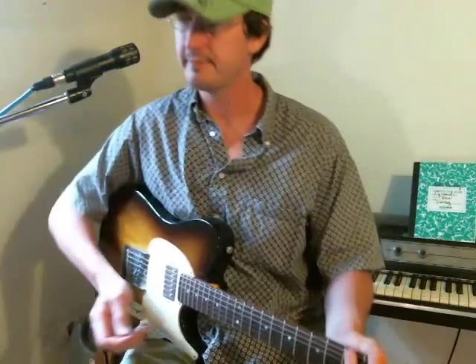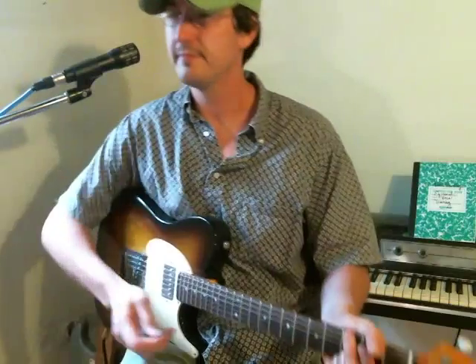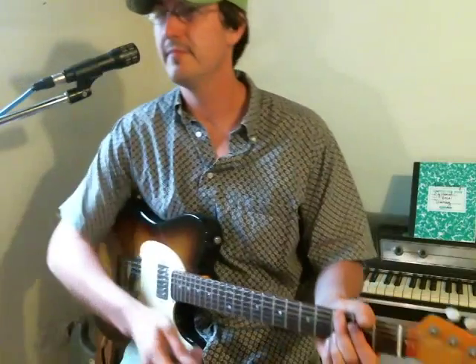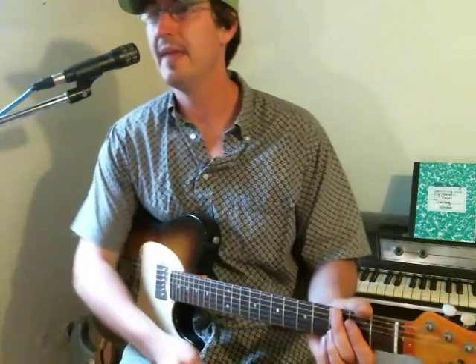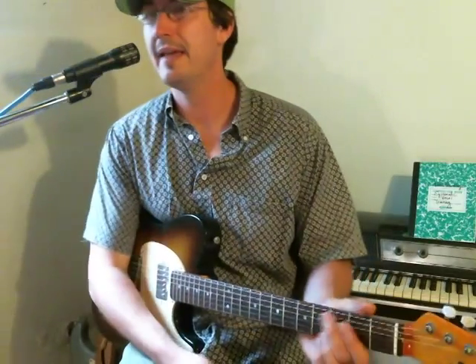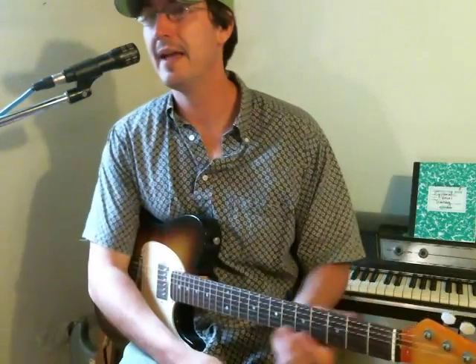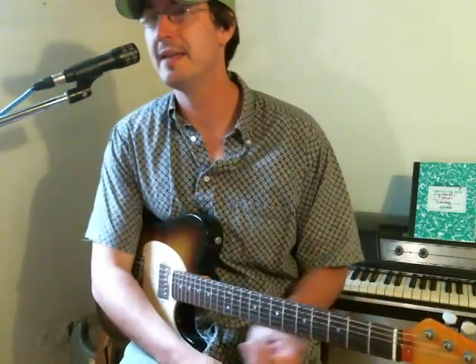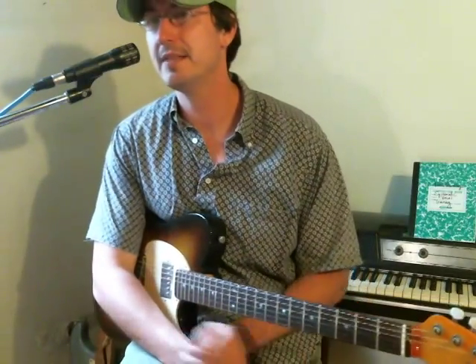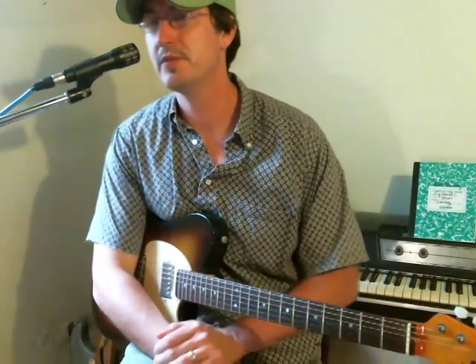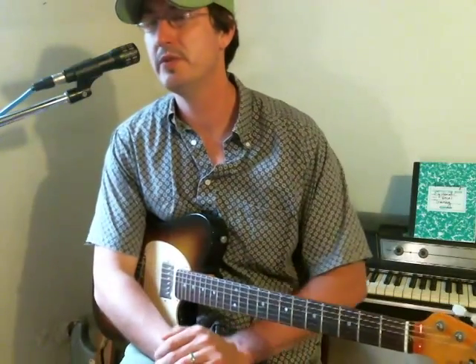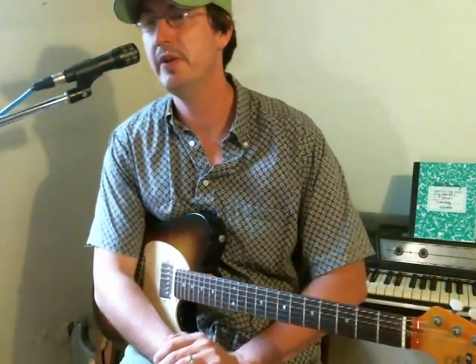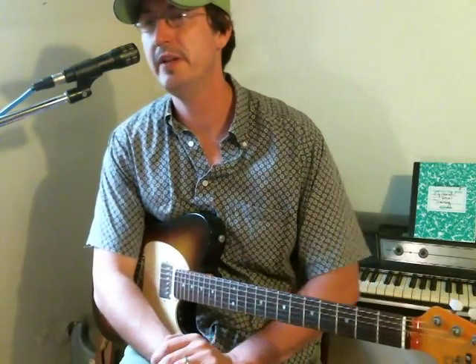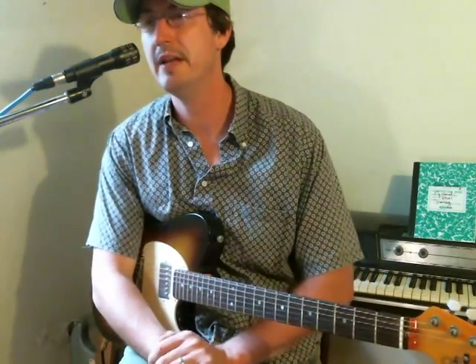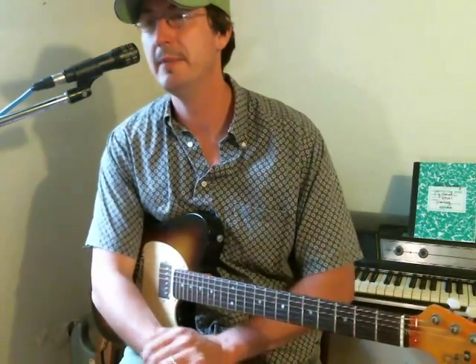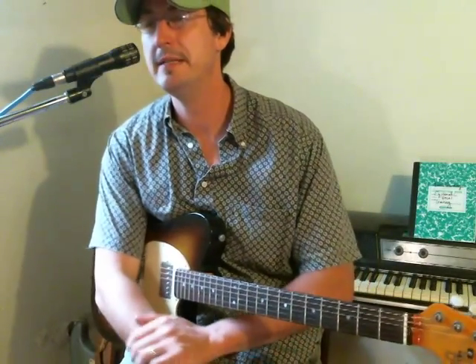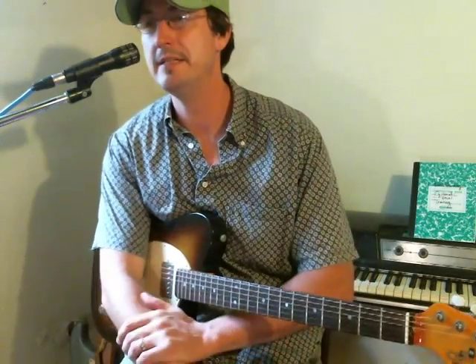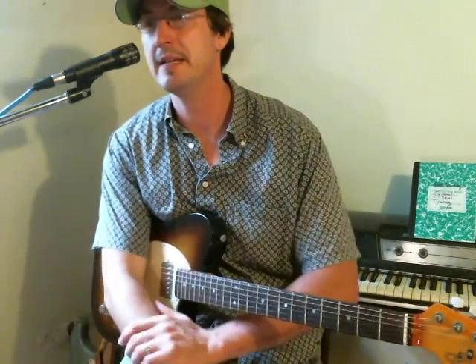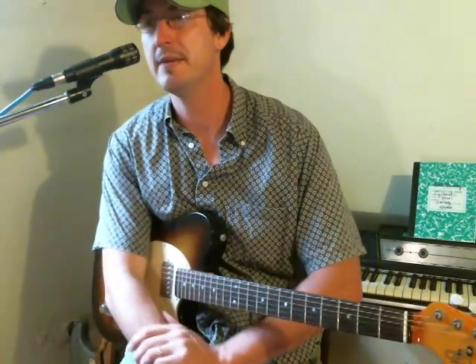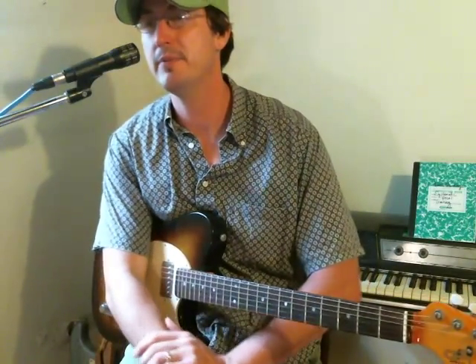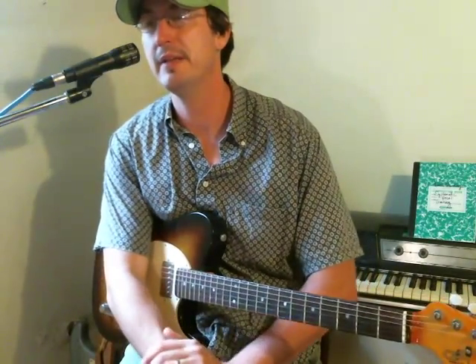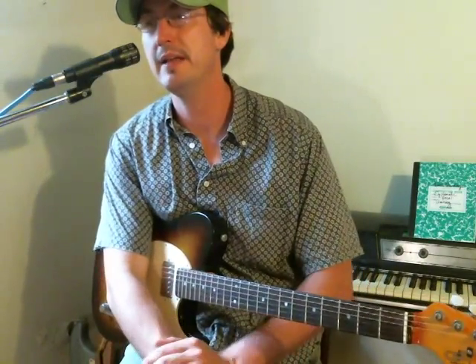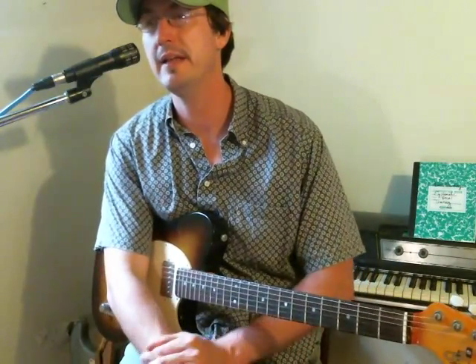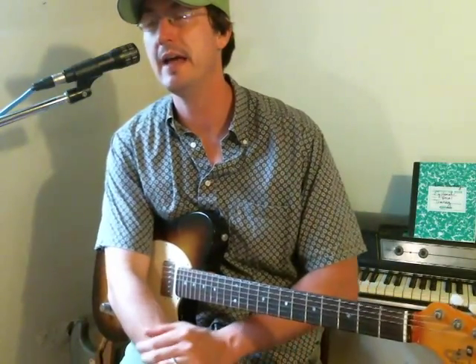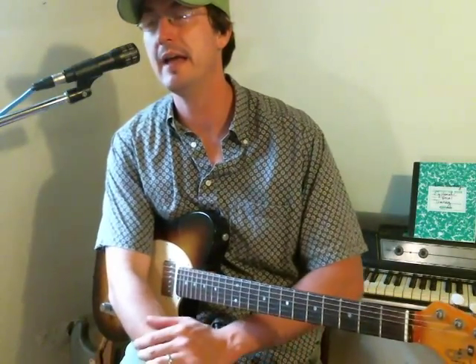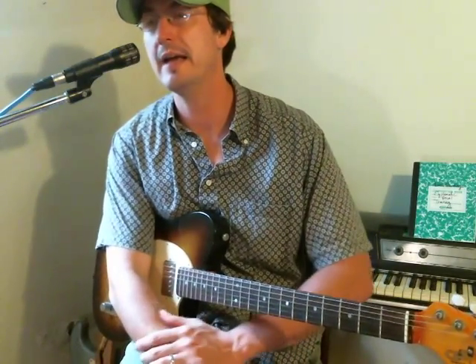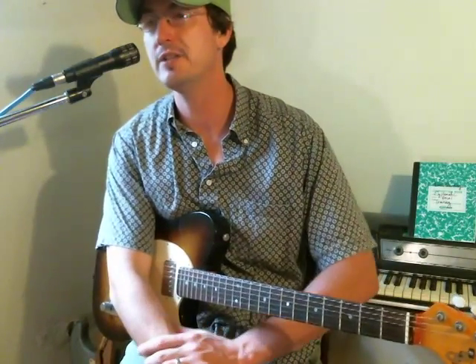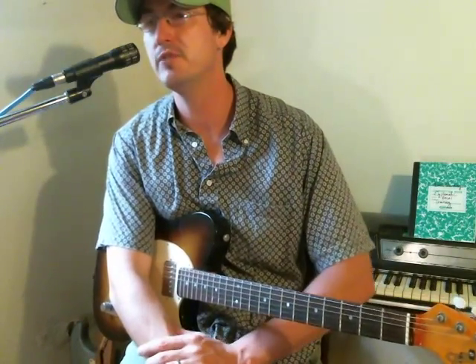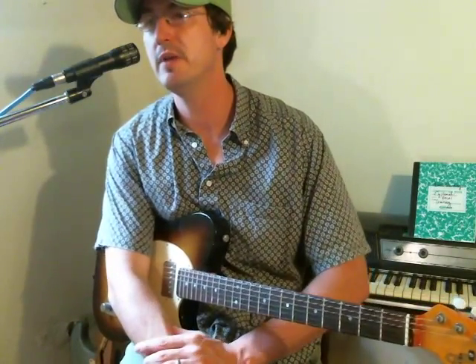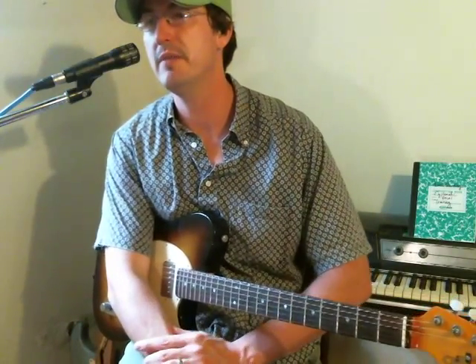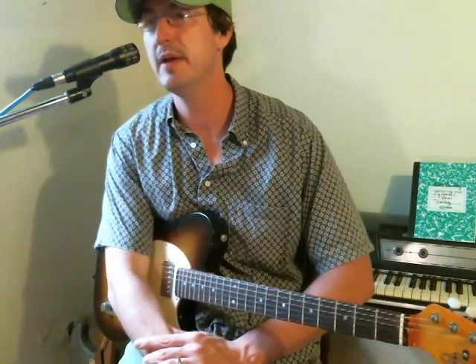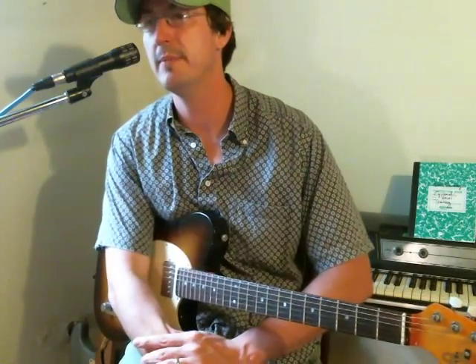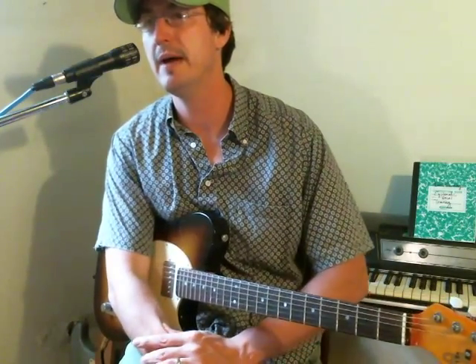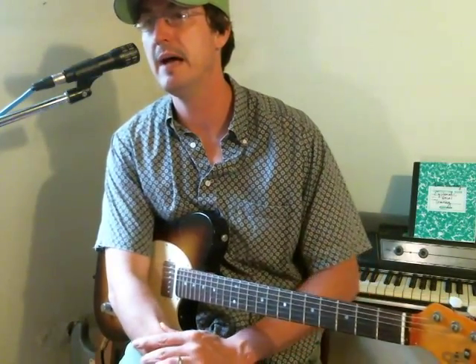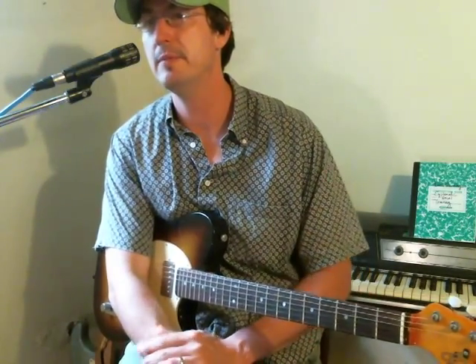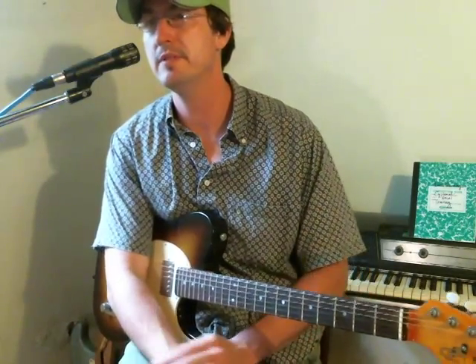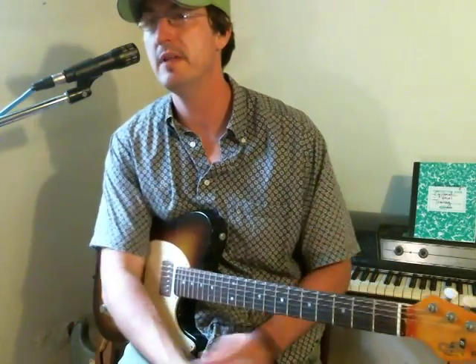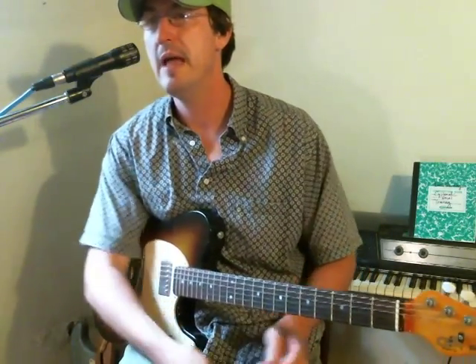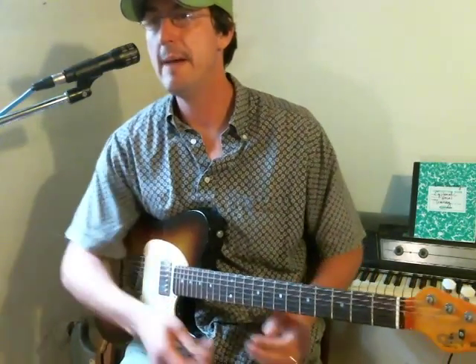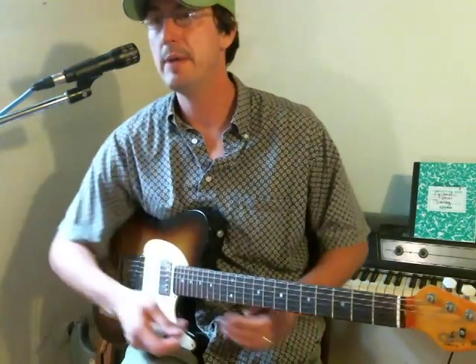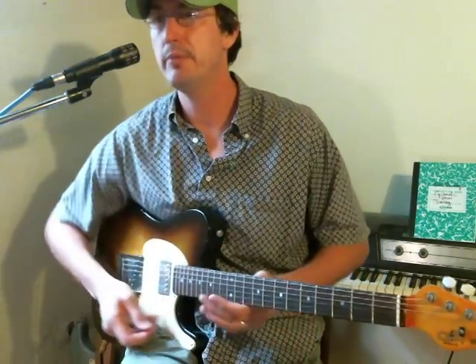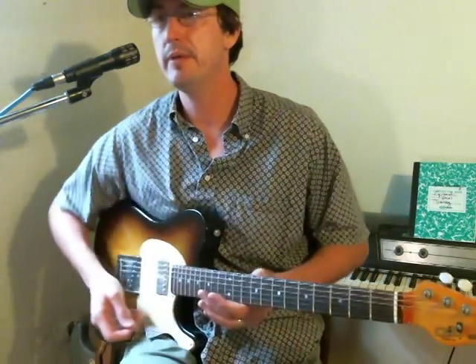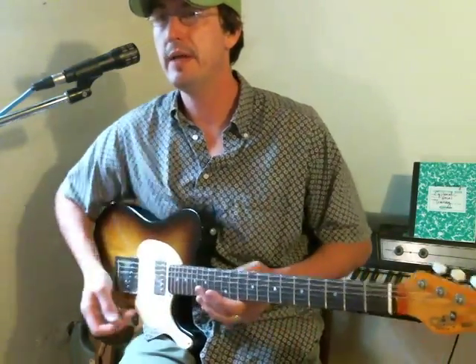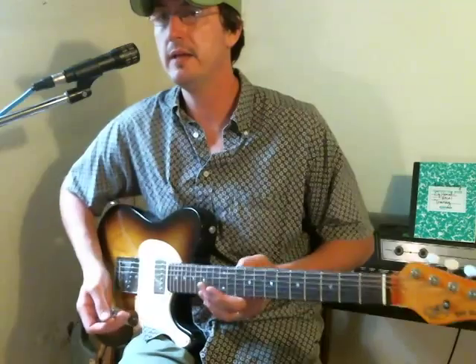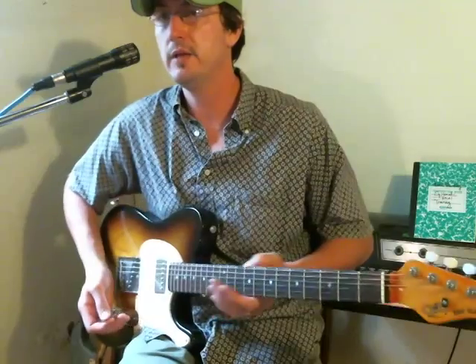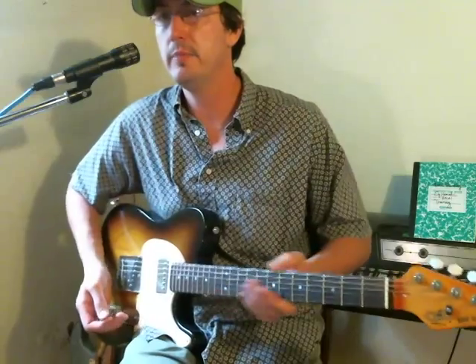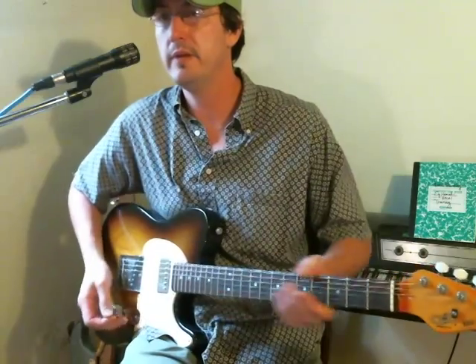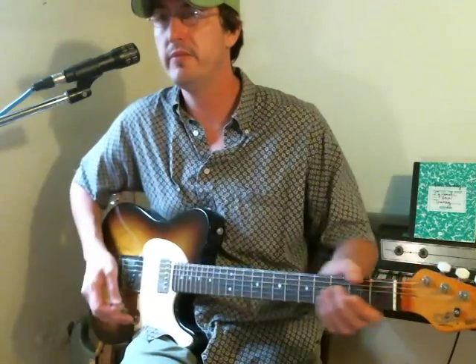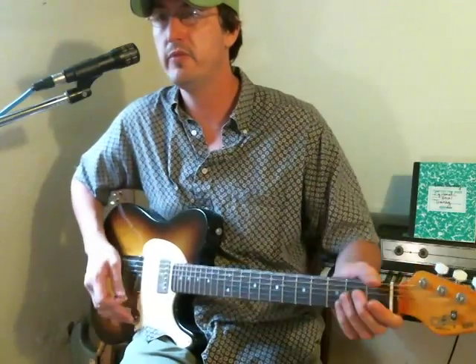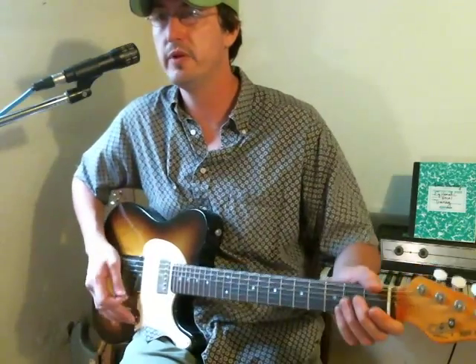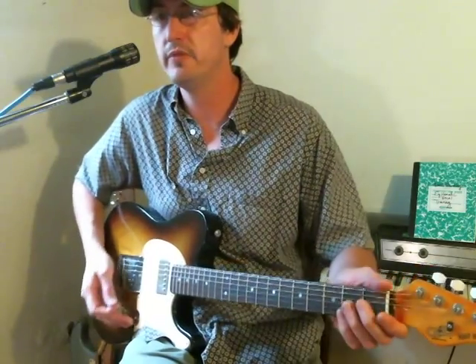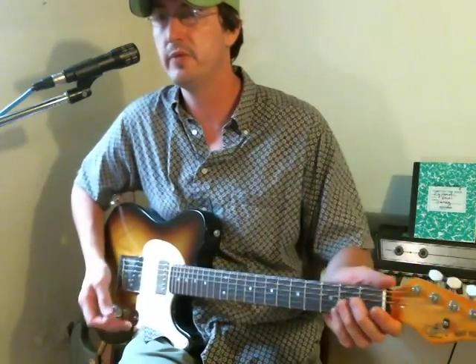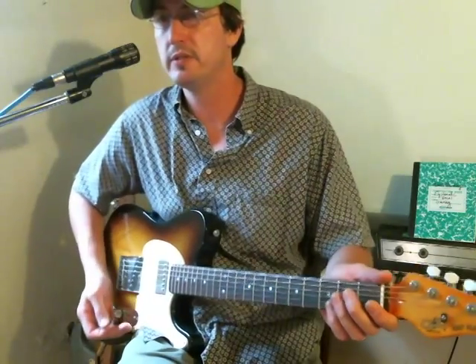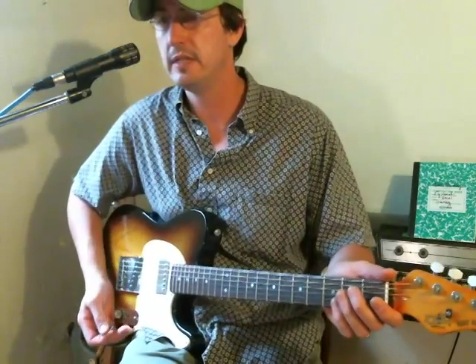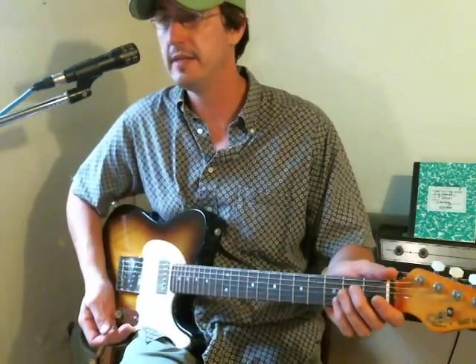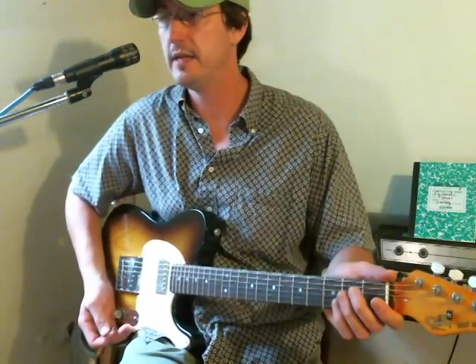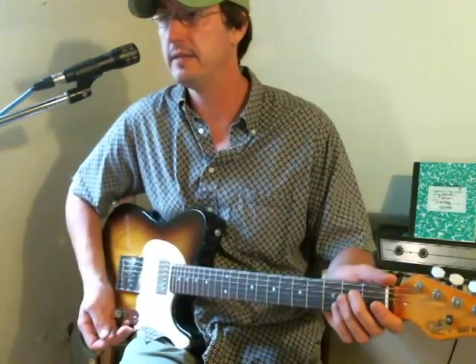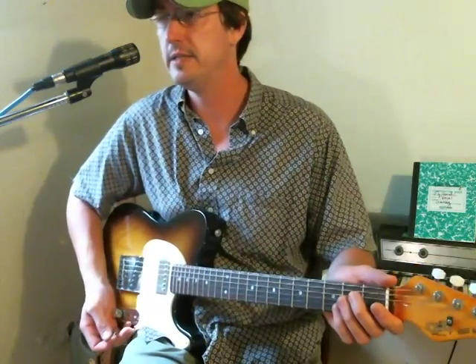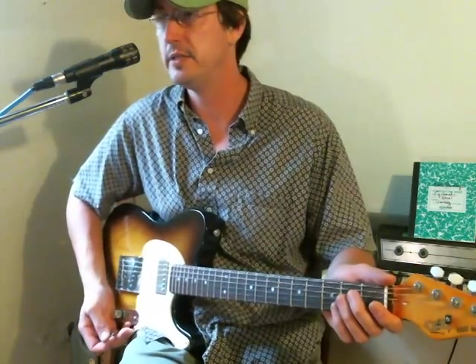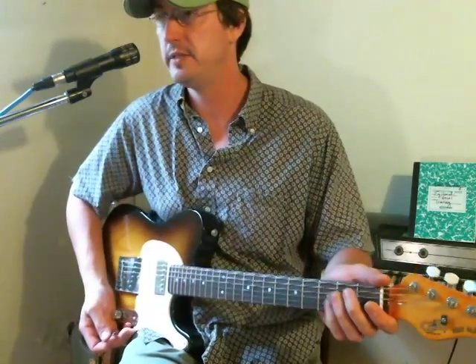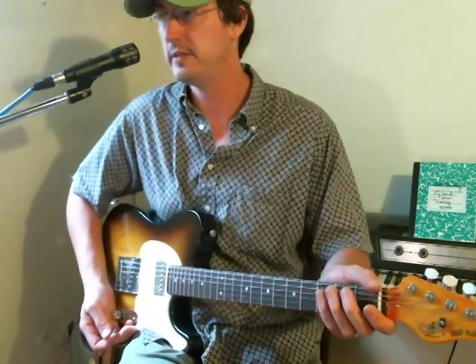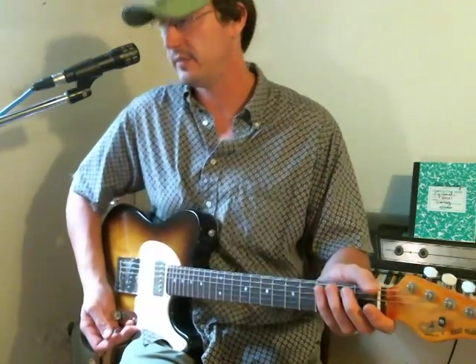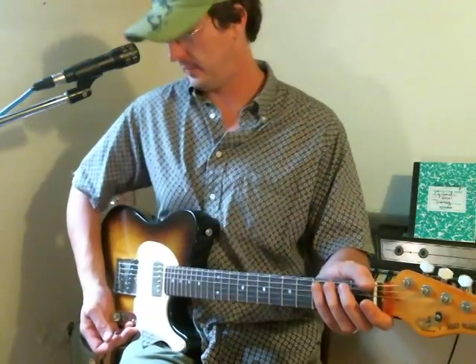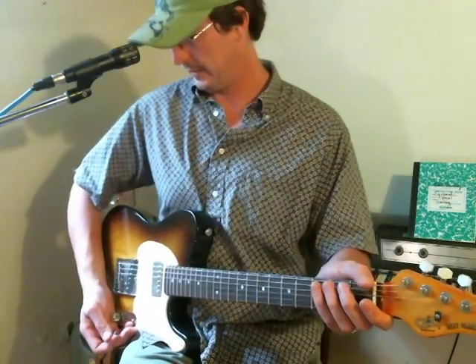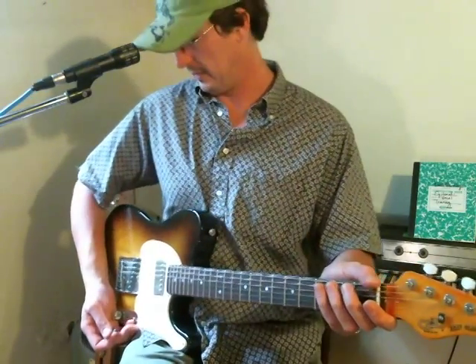Hey guys, thanks for tuning in. I'm going to teach you how to play I Got You Babe by The Bahamas. I'm going to play a little bit of it for you first and then I'll teach it to you. So here we go.